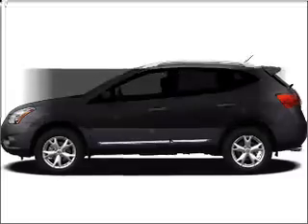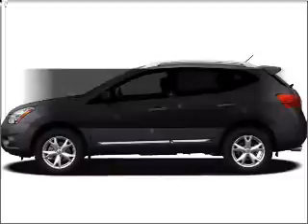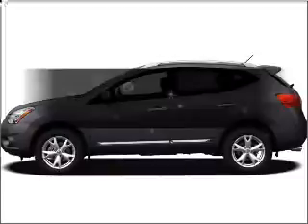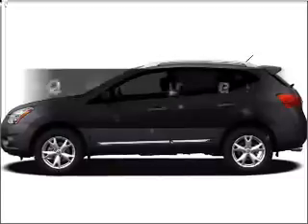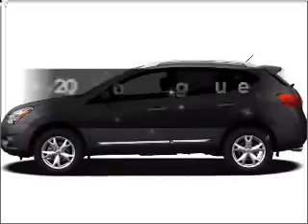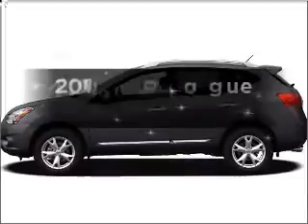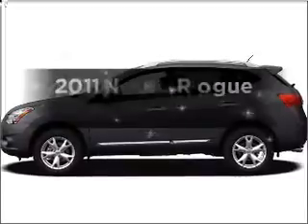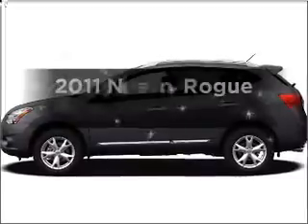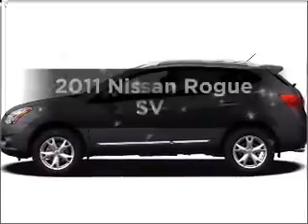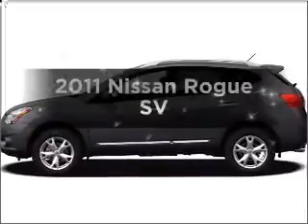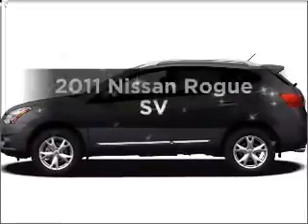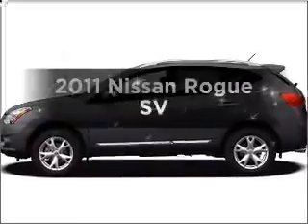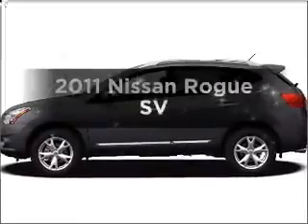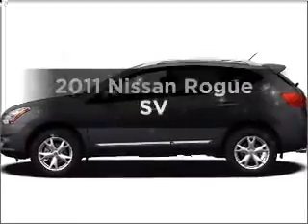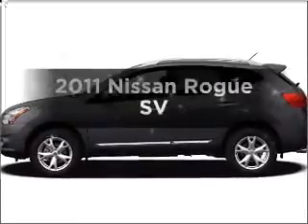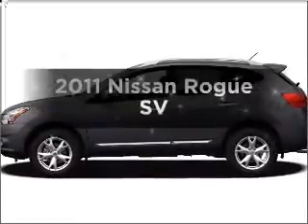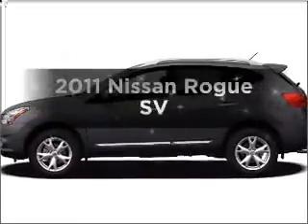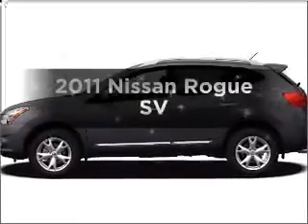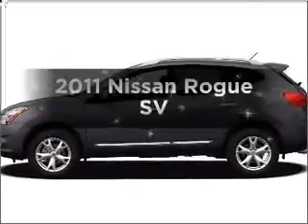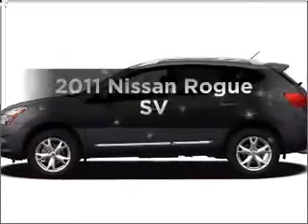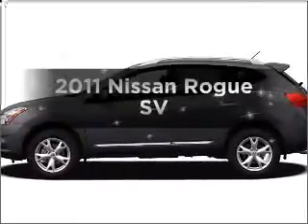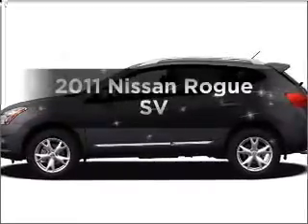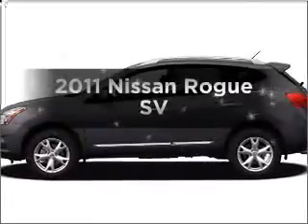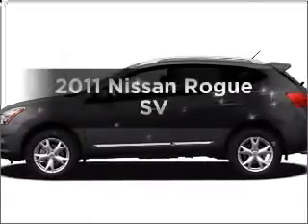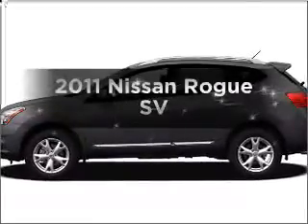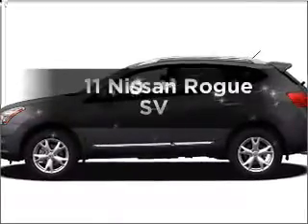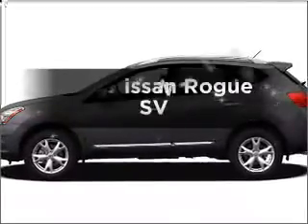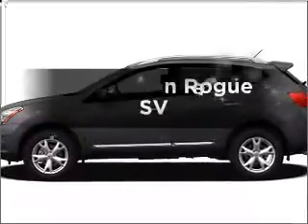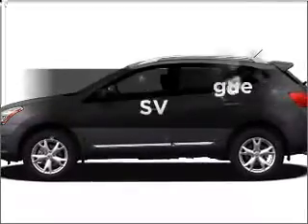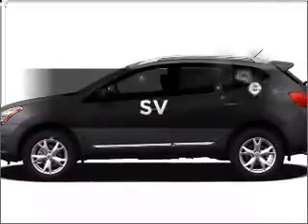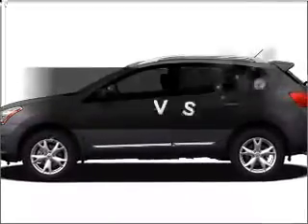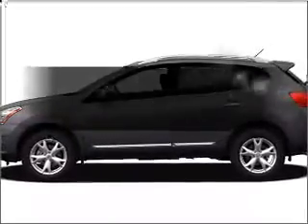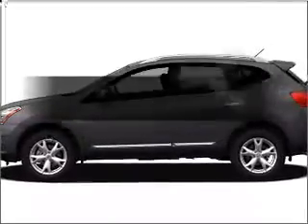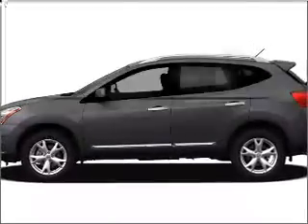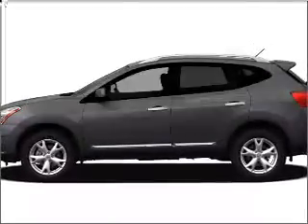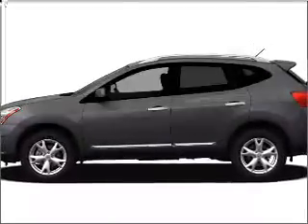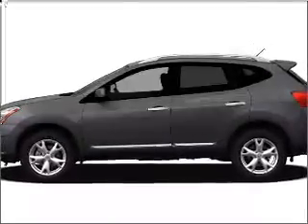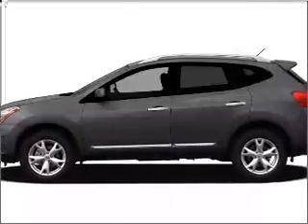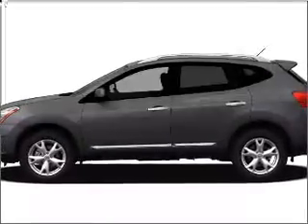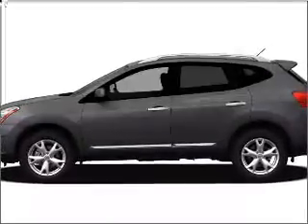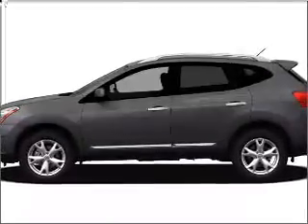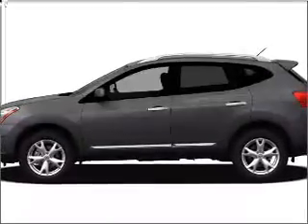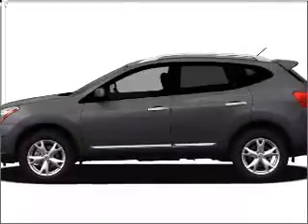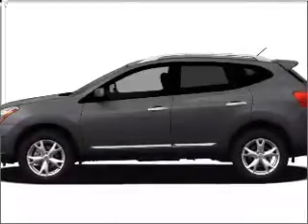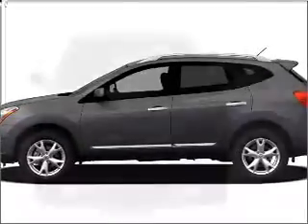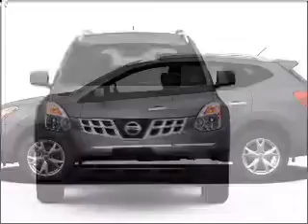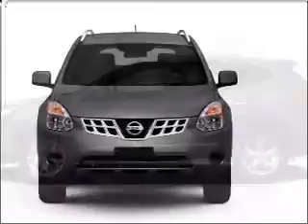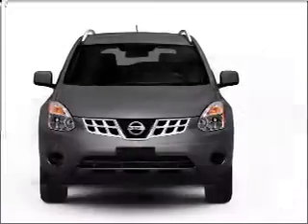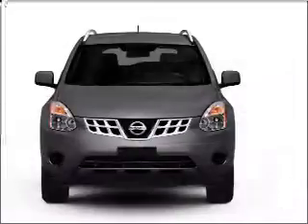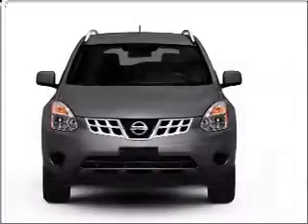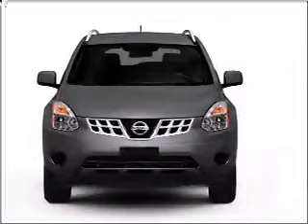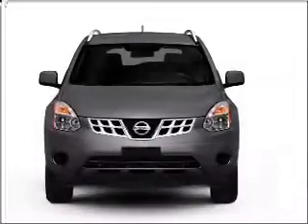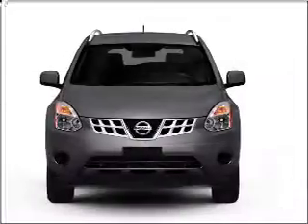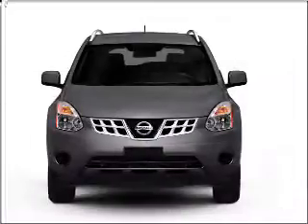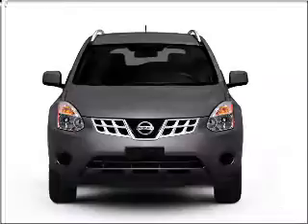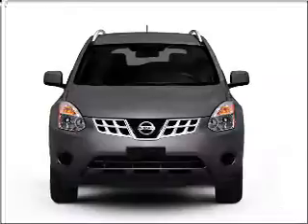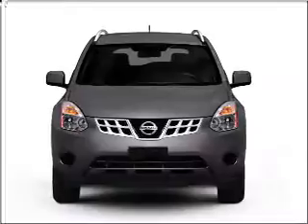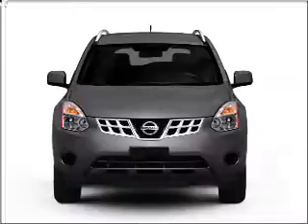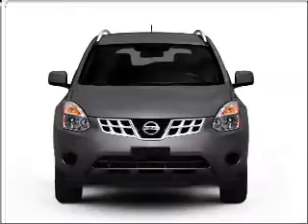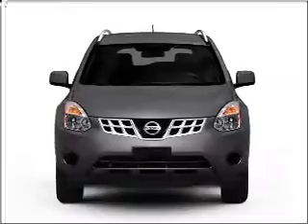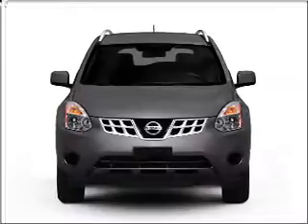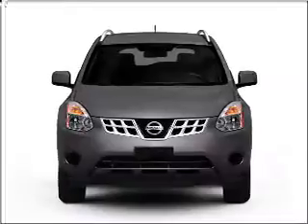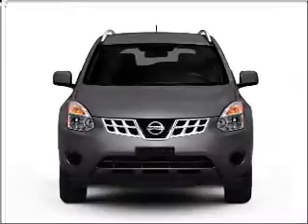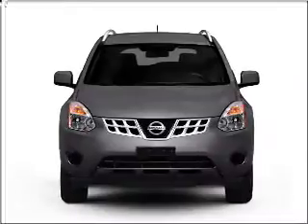Introducing the 2011 Nissan Rogue. If you're looking for an automobile with great attributes, look no further.